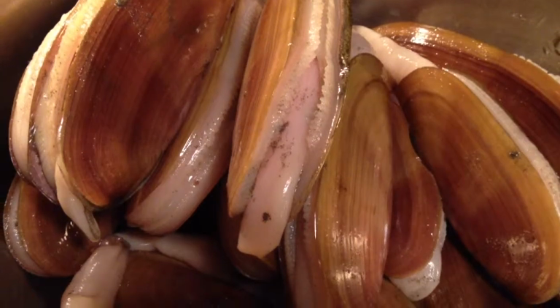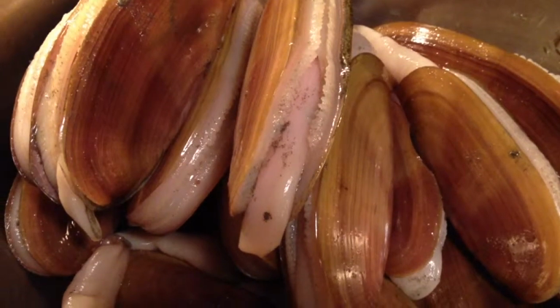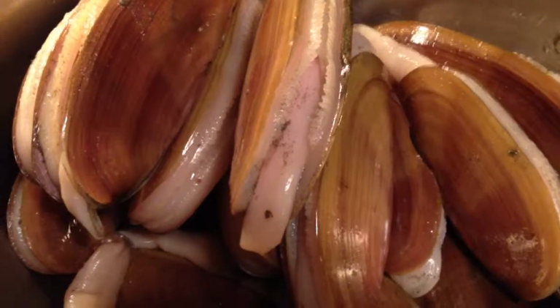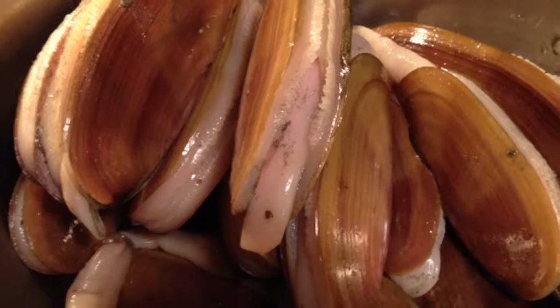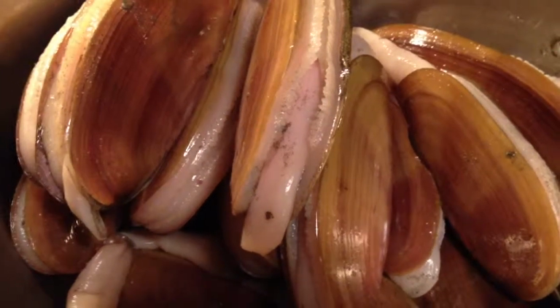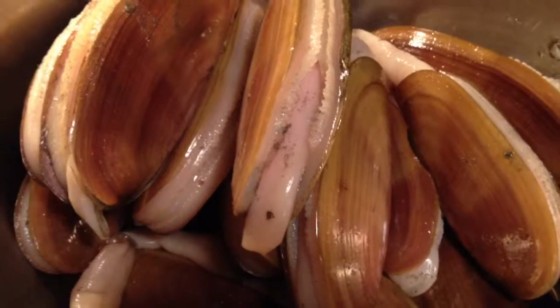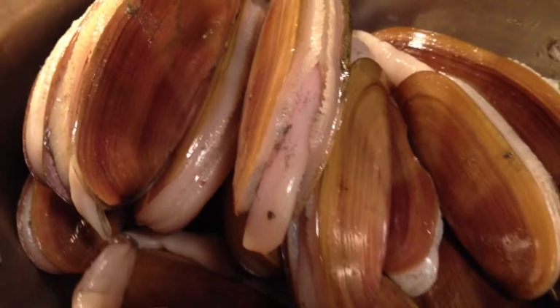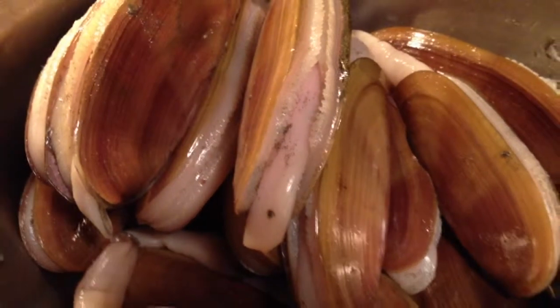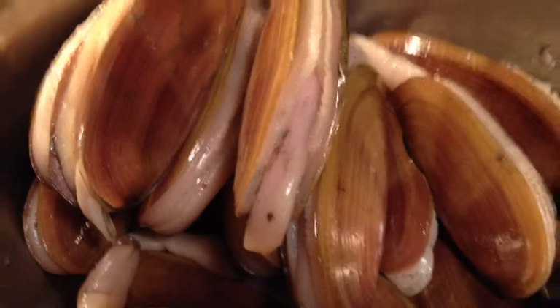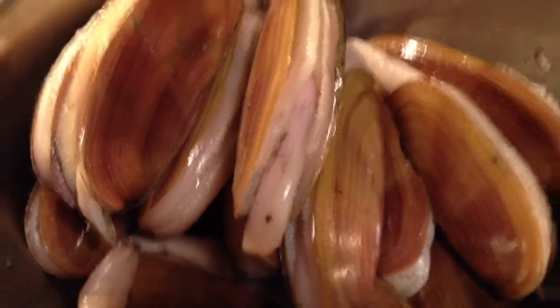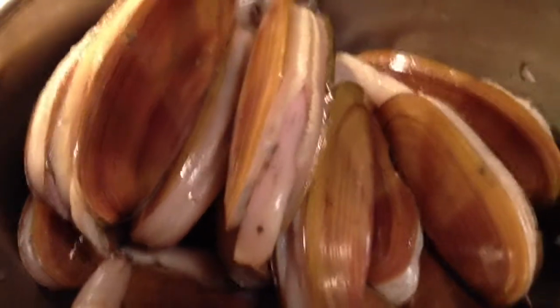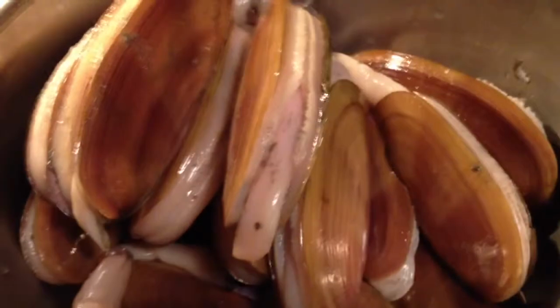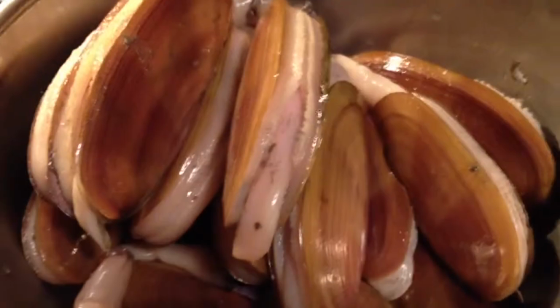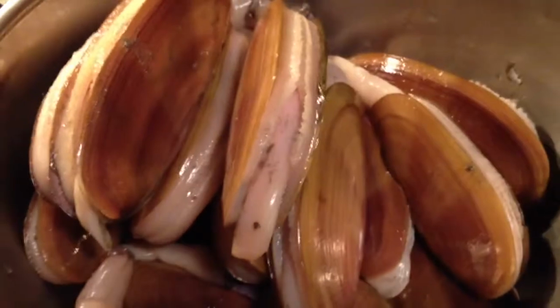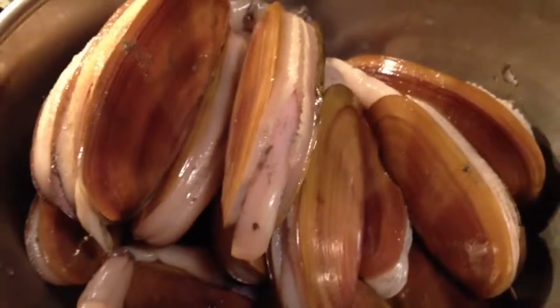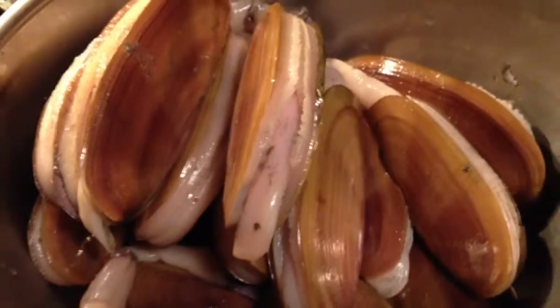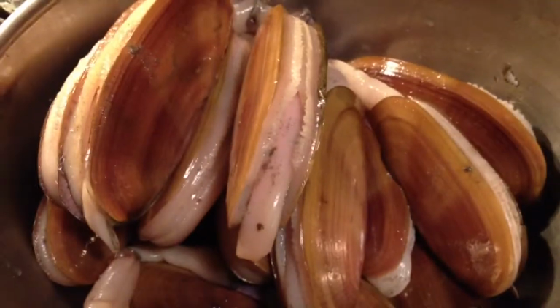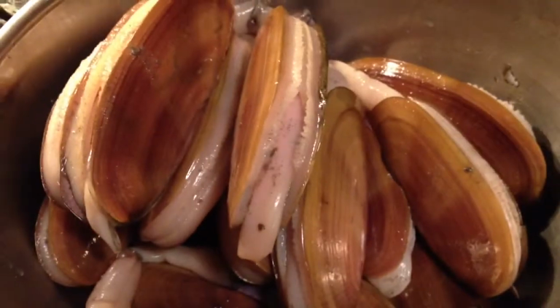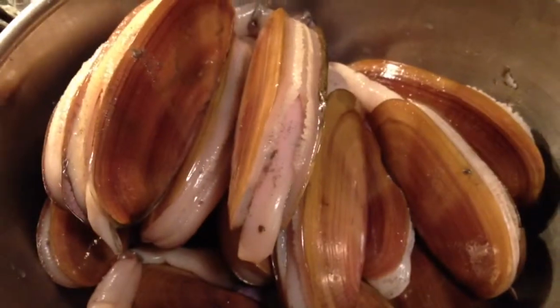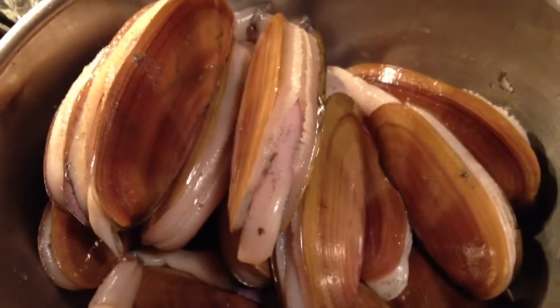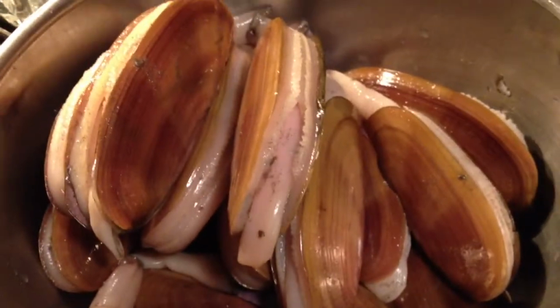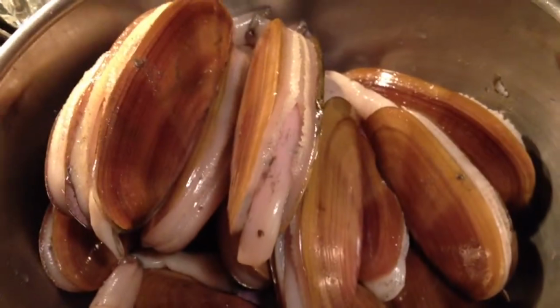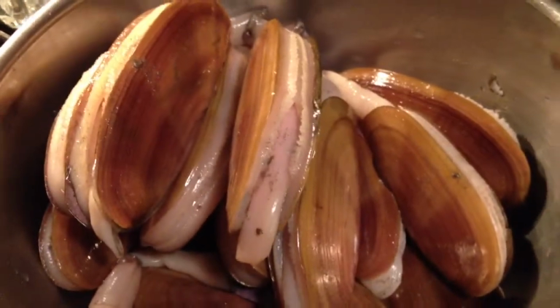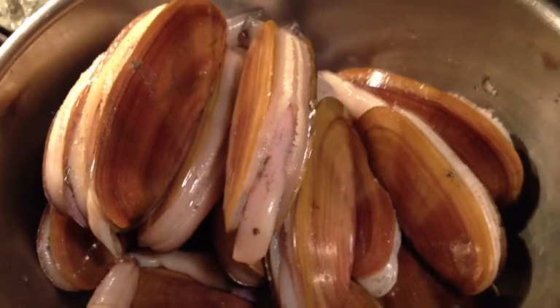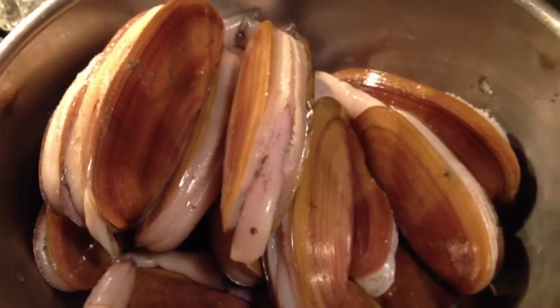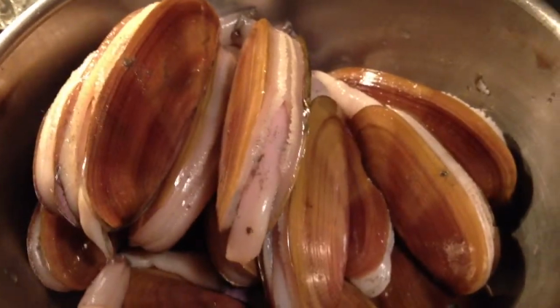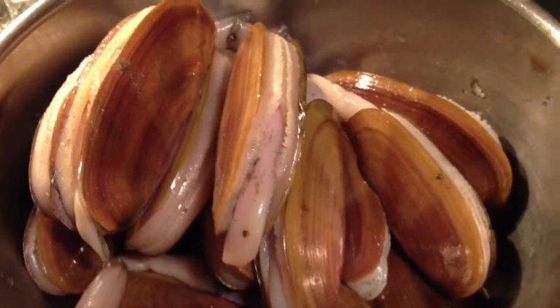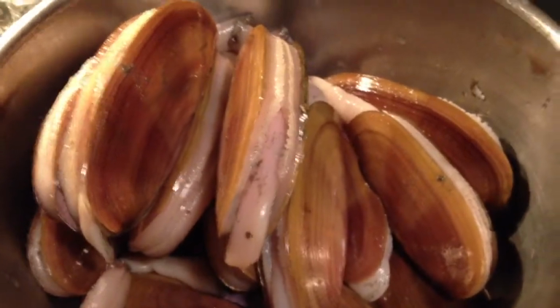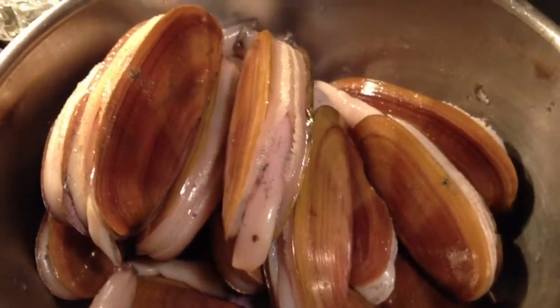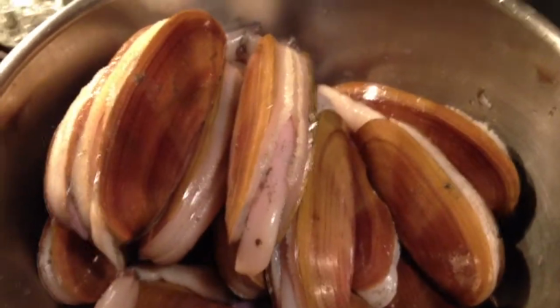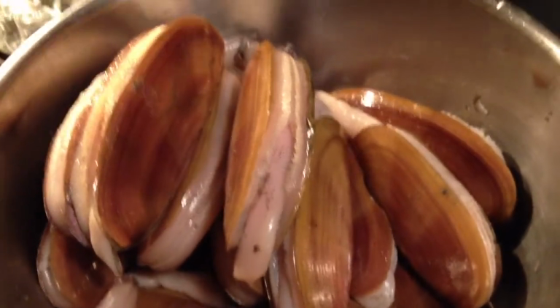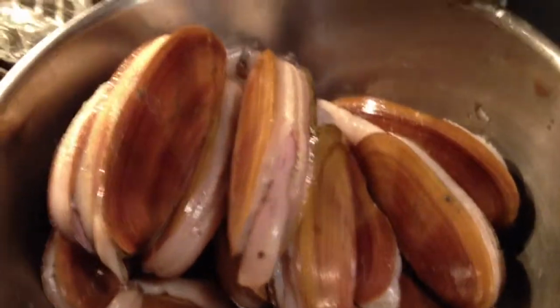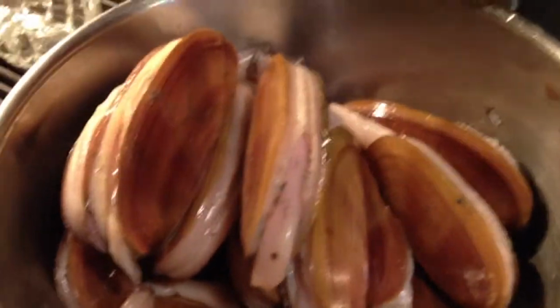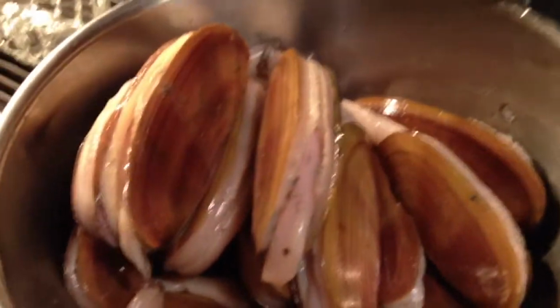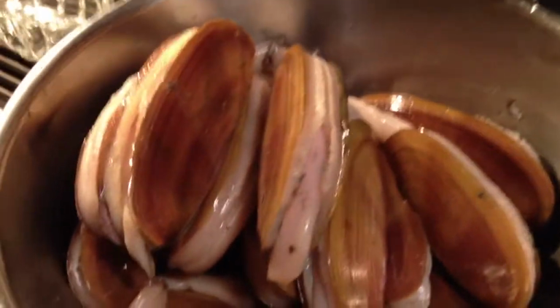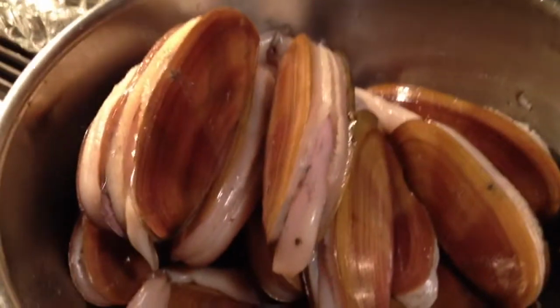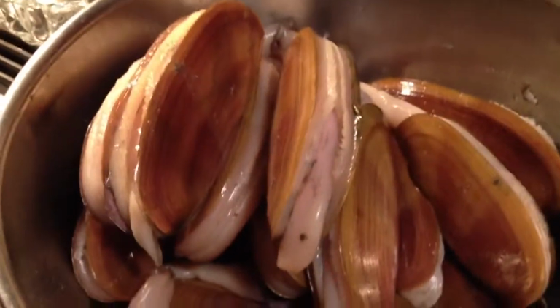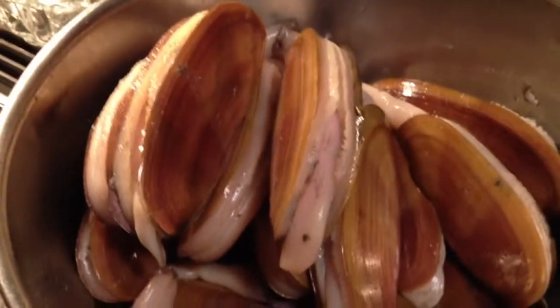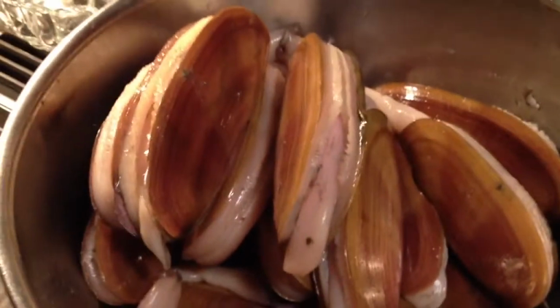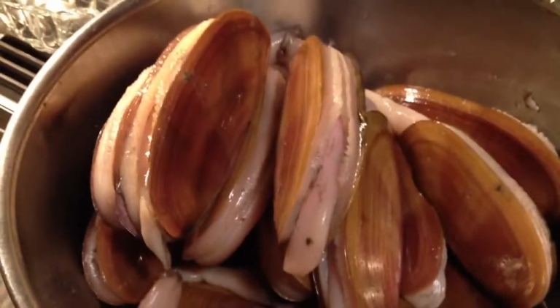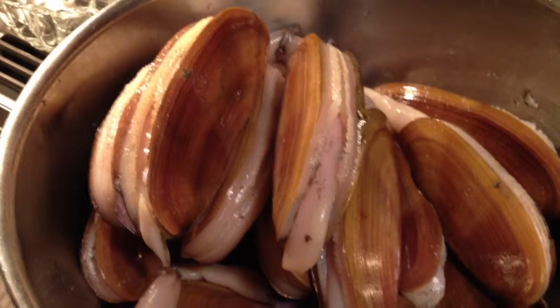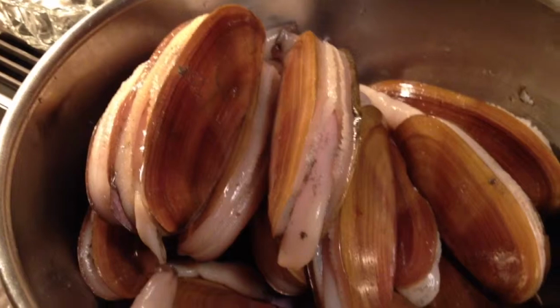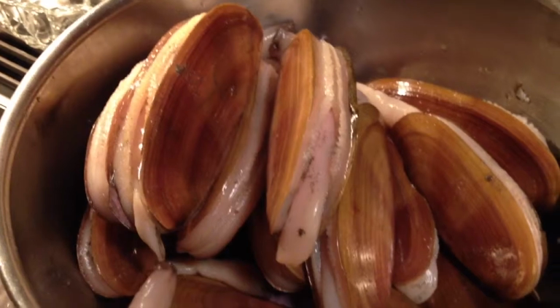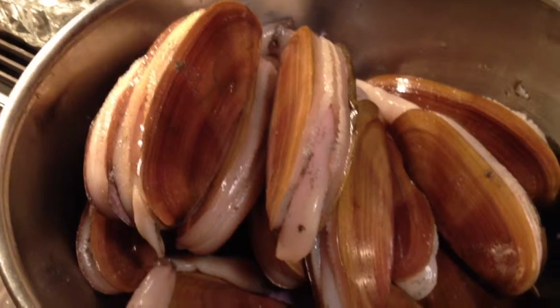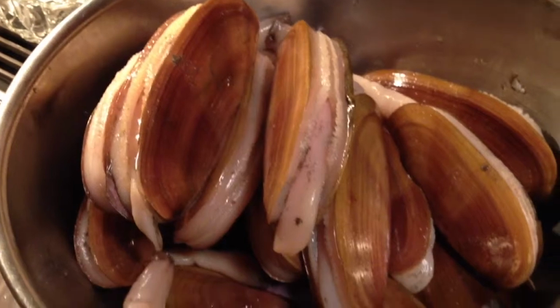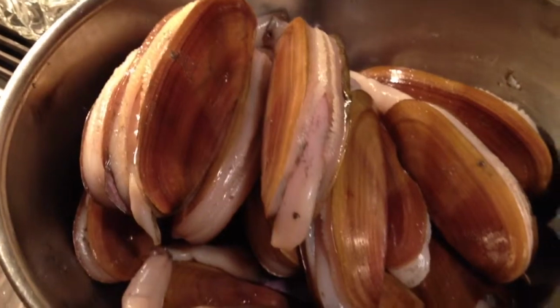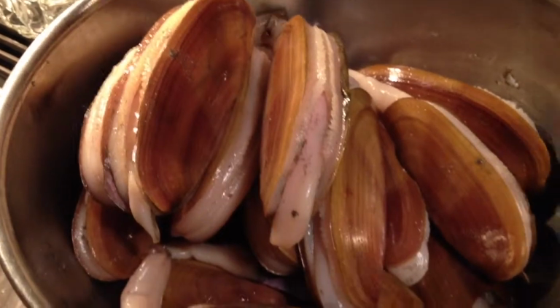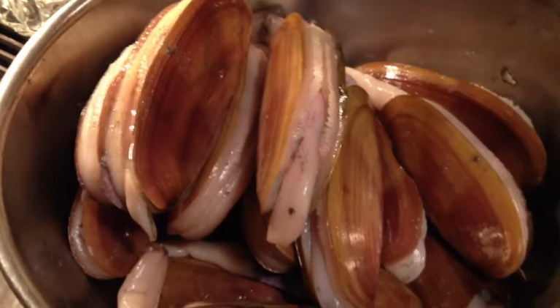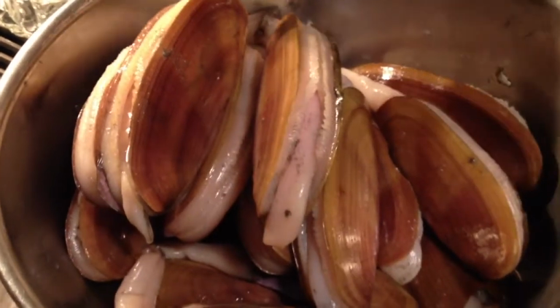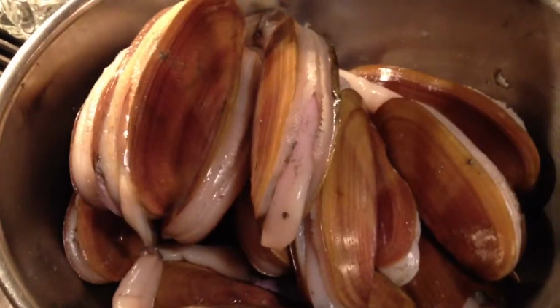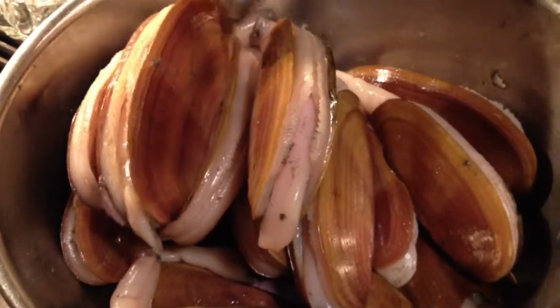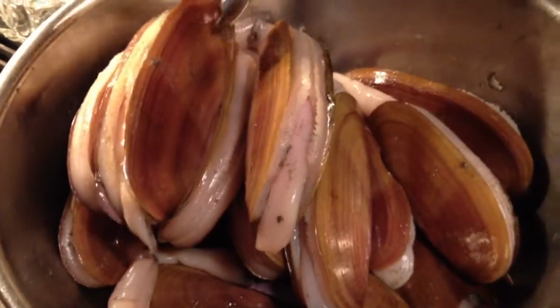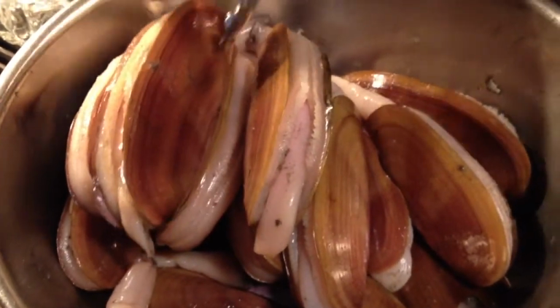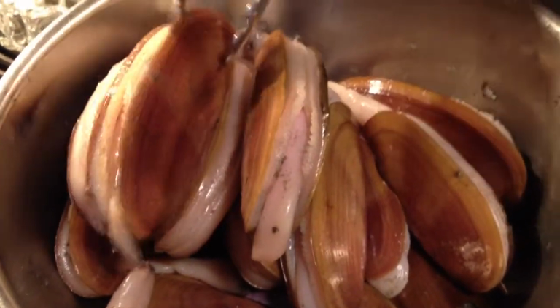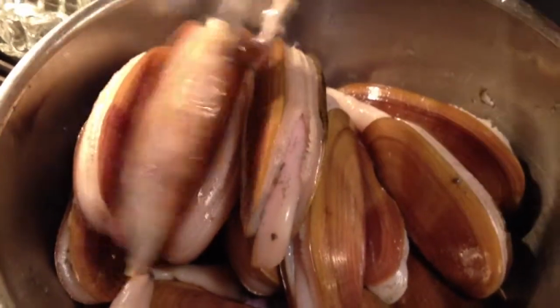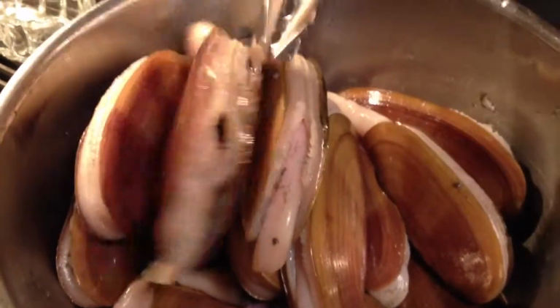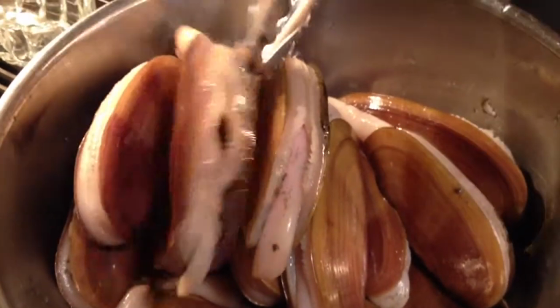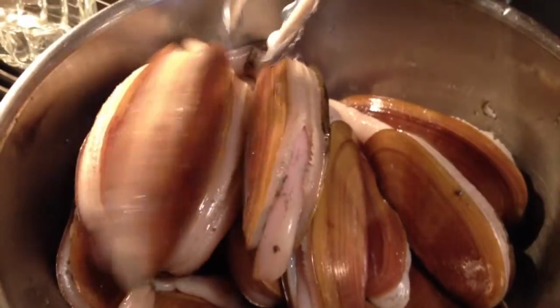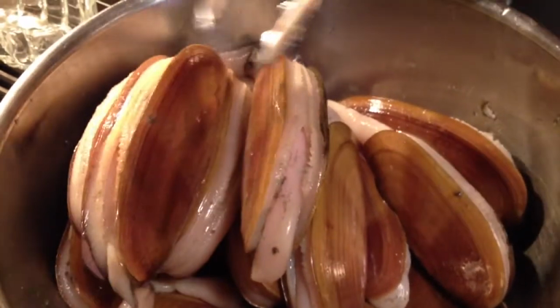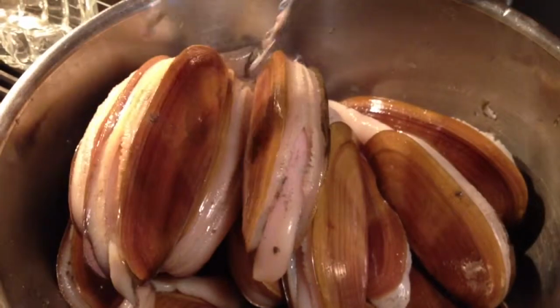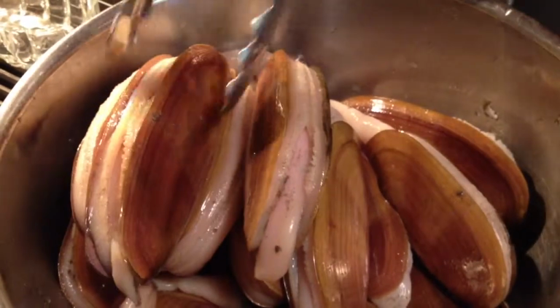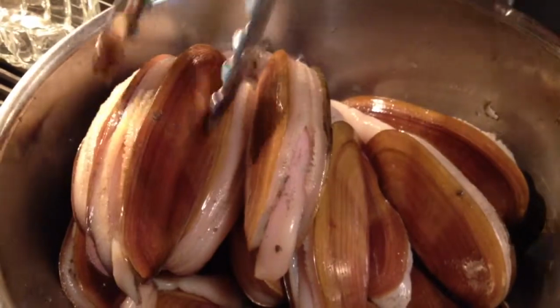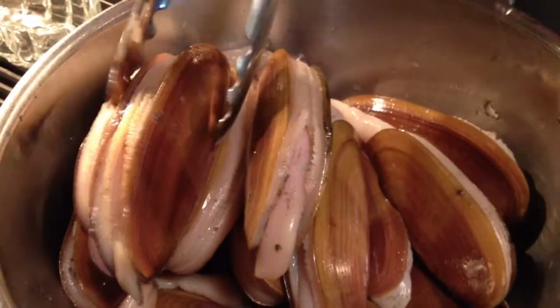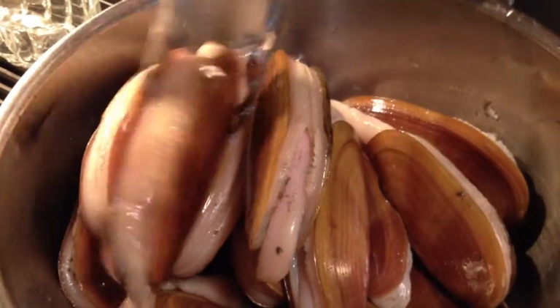We just finished razor clamming about three hours from Seattle, and these are razor clams. Annabelle, why don't you show them a razor clam.